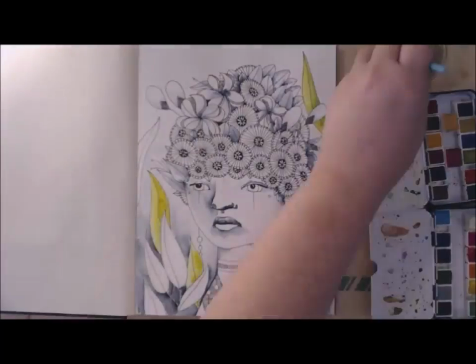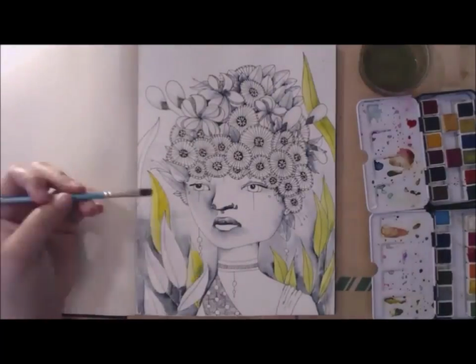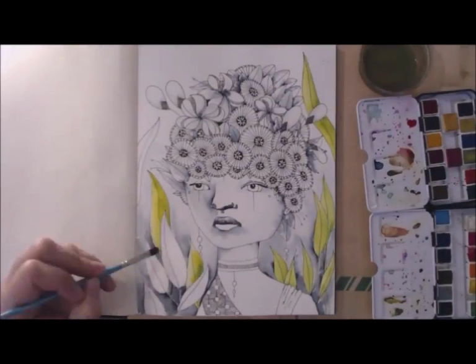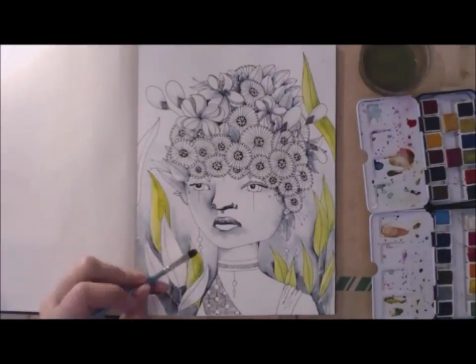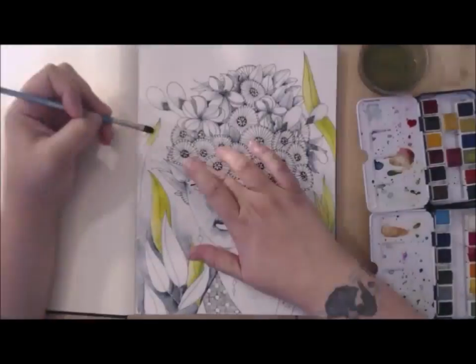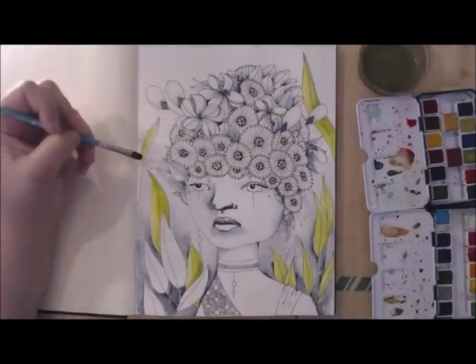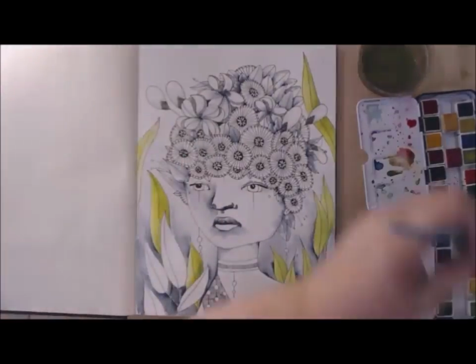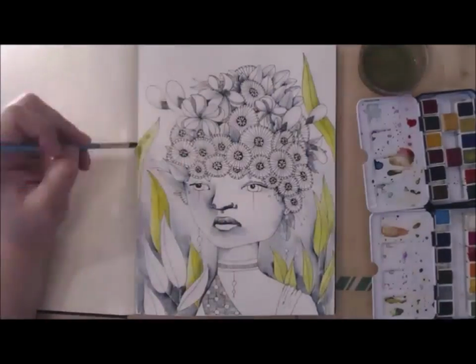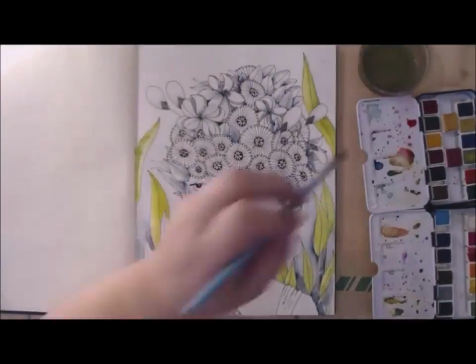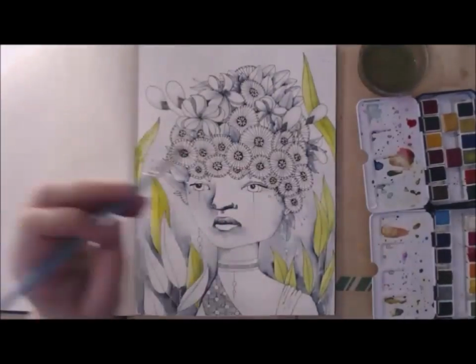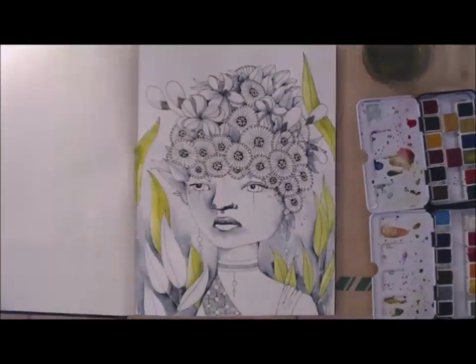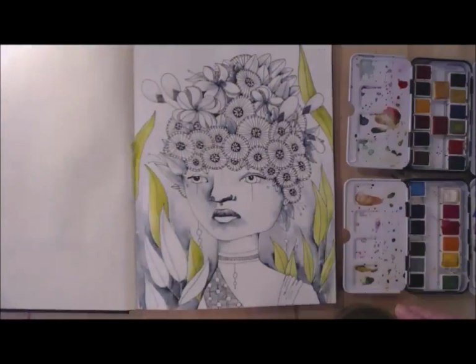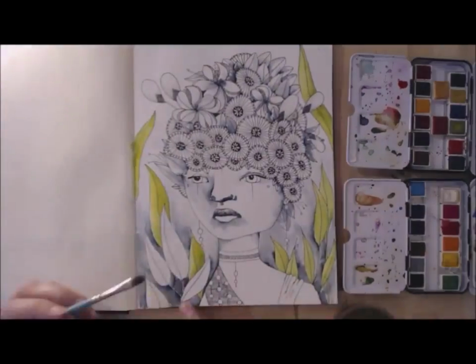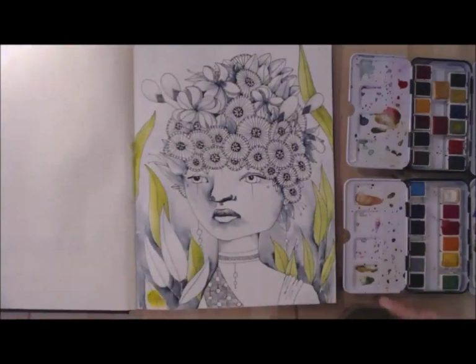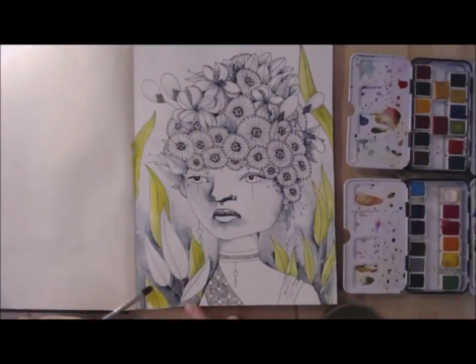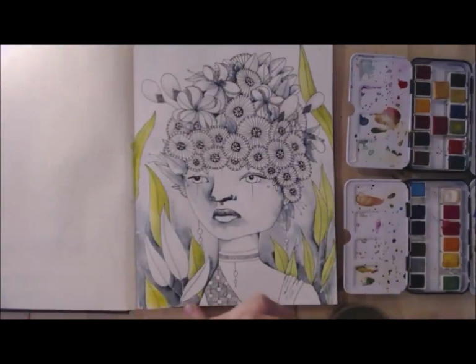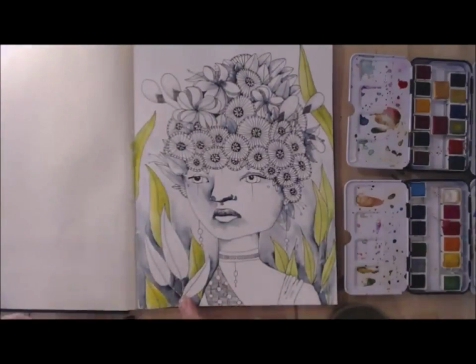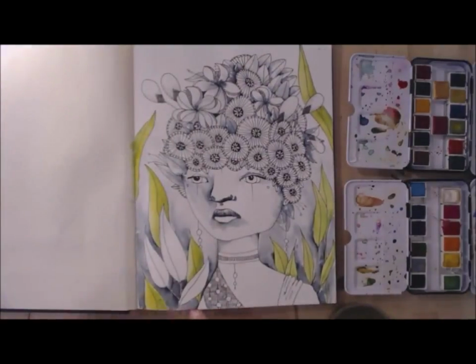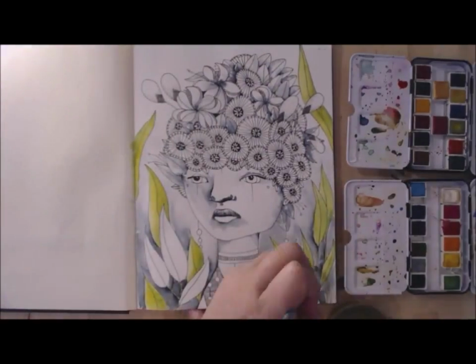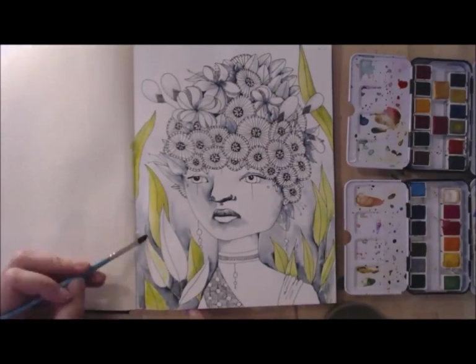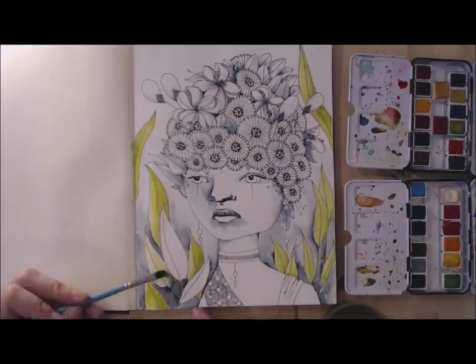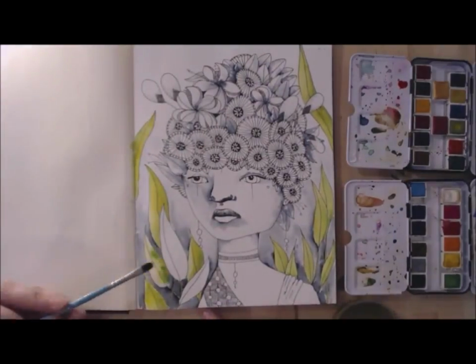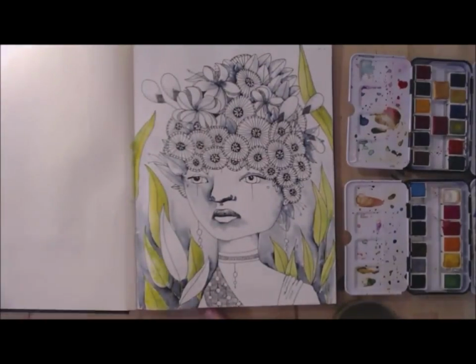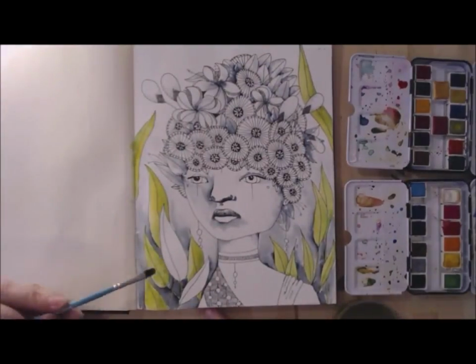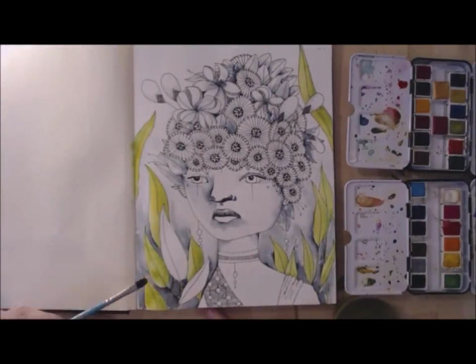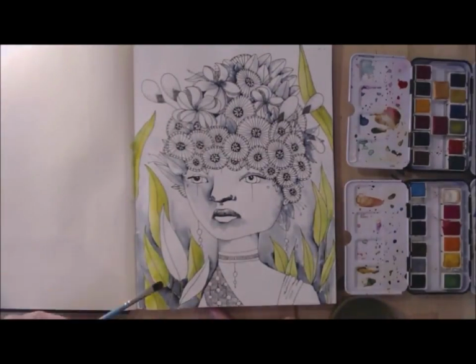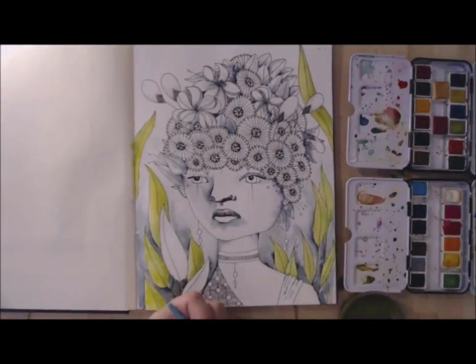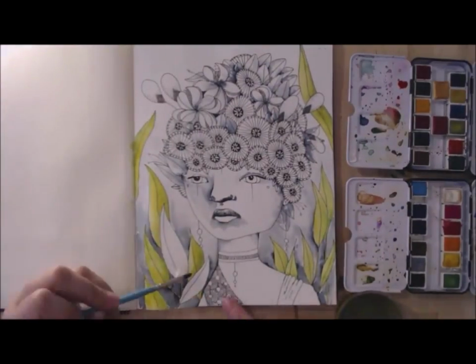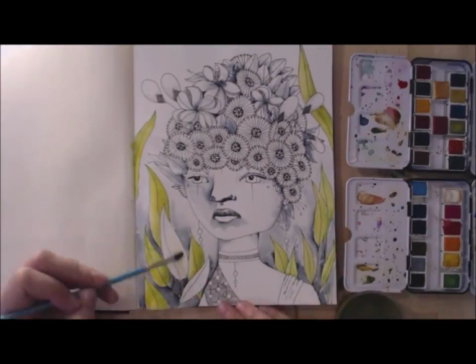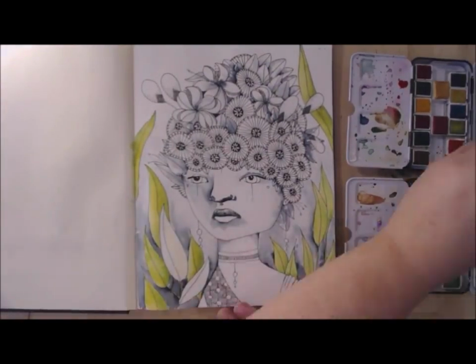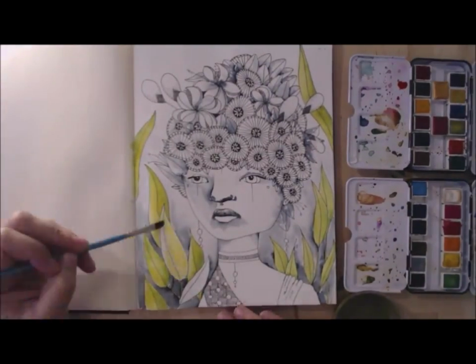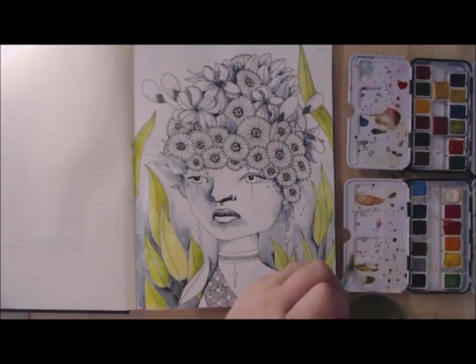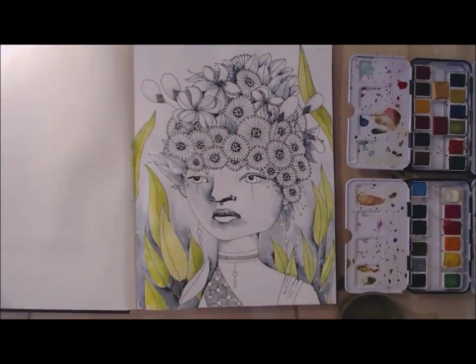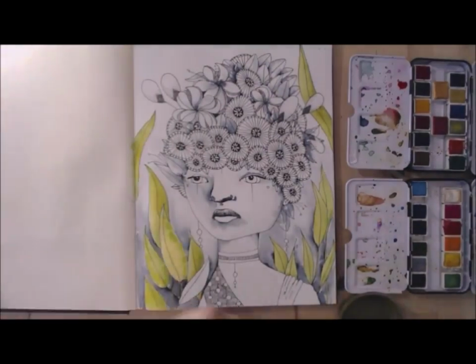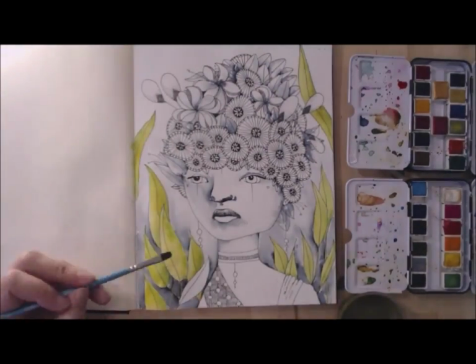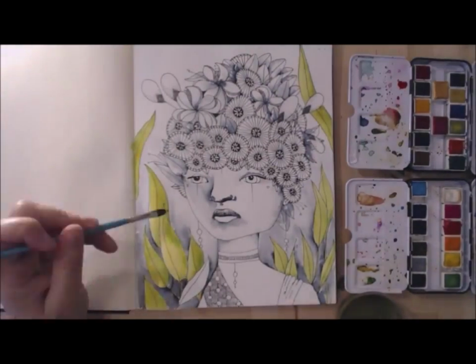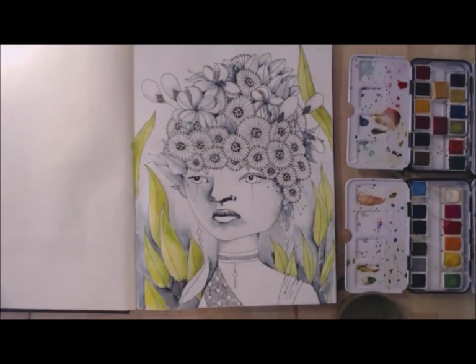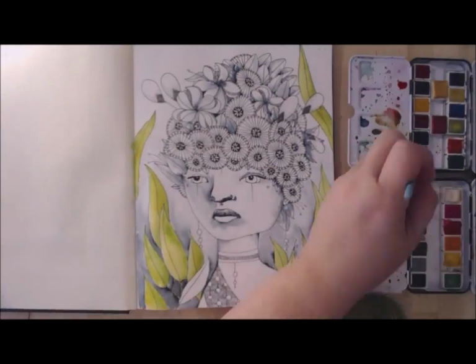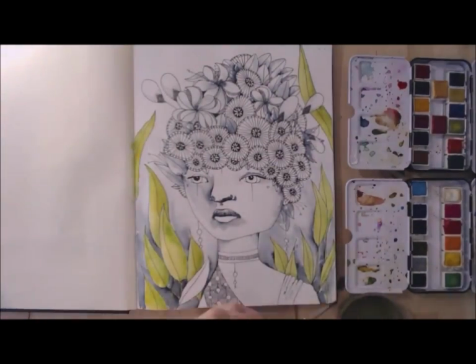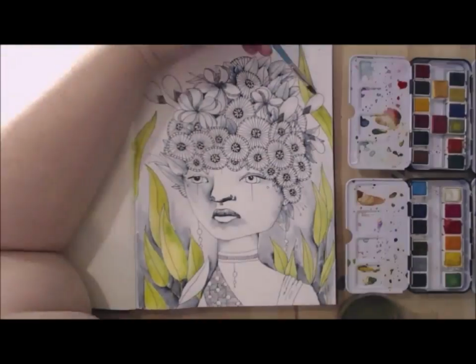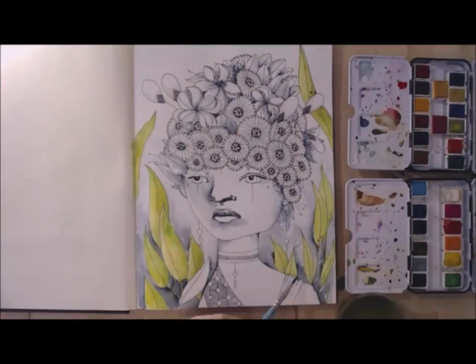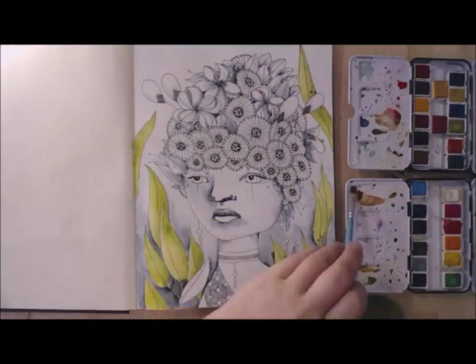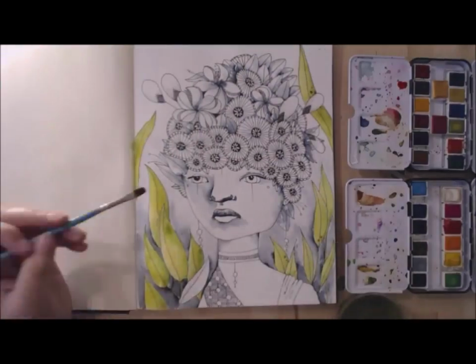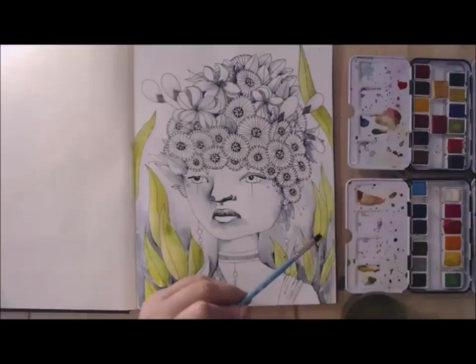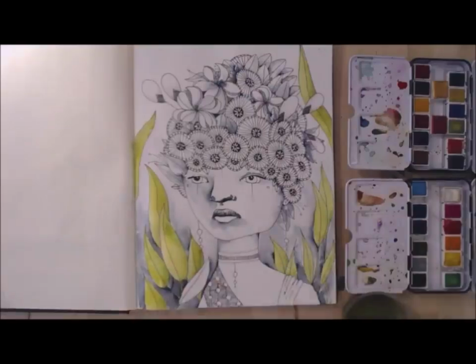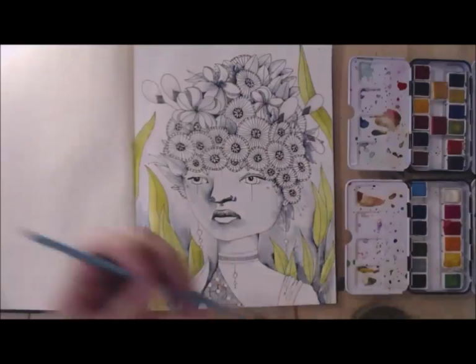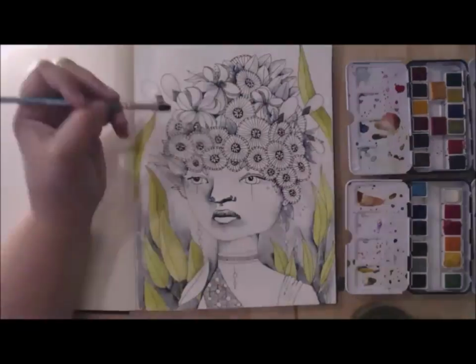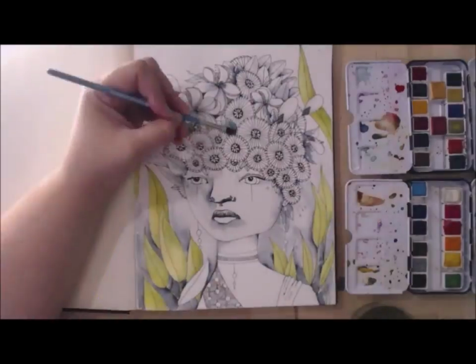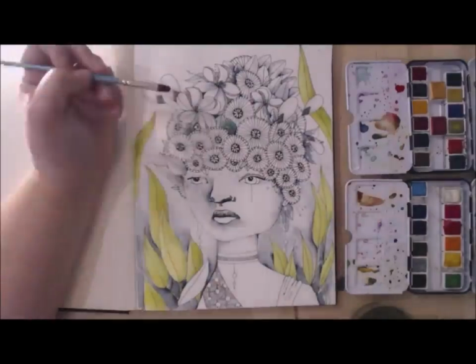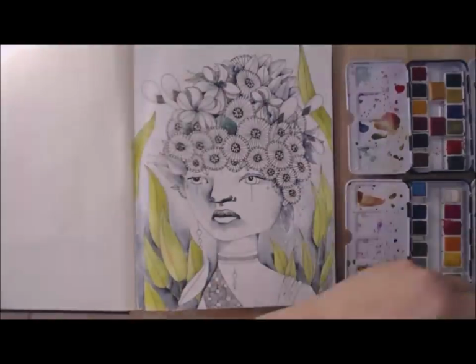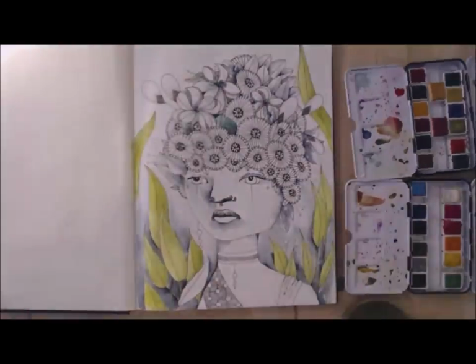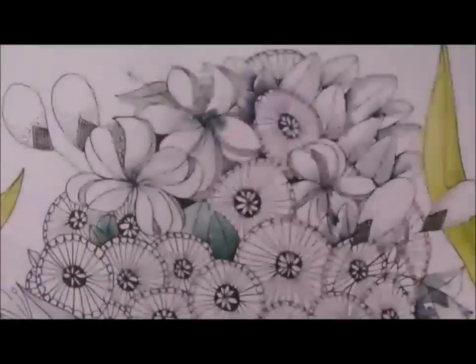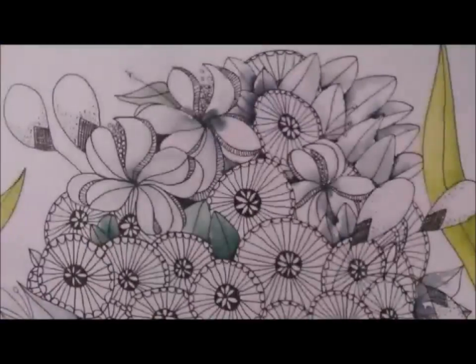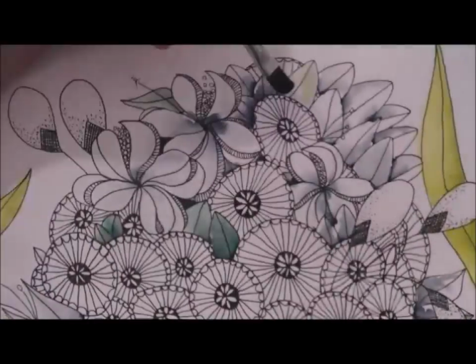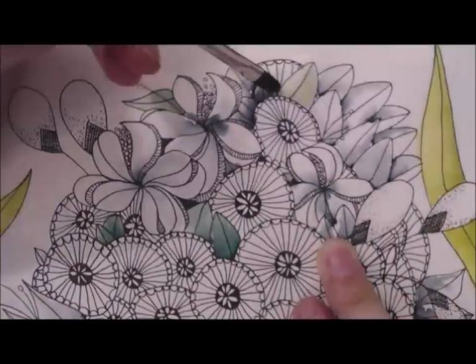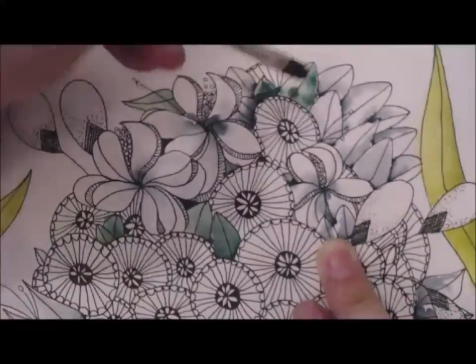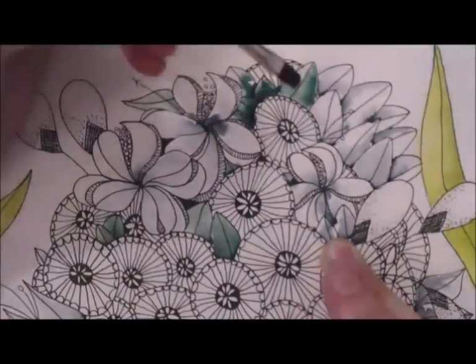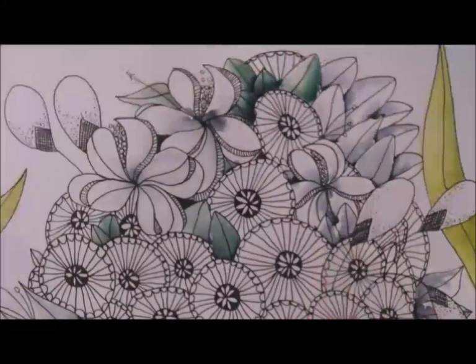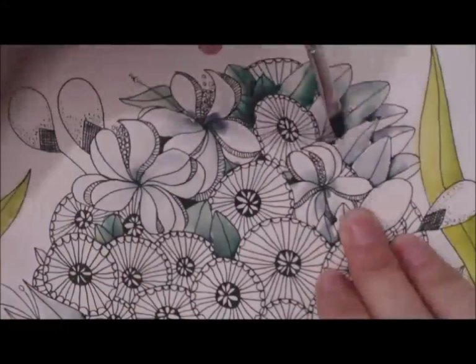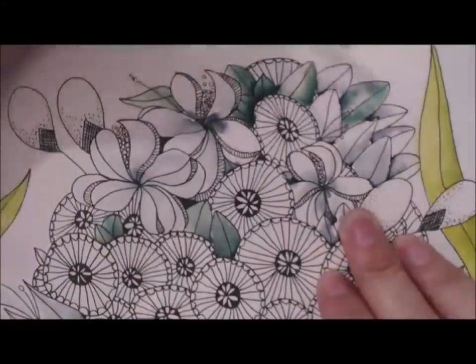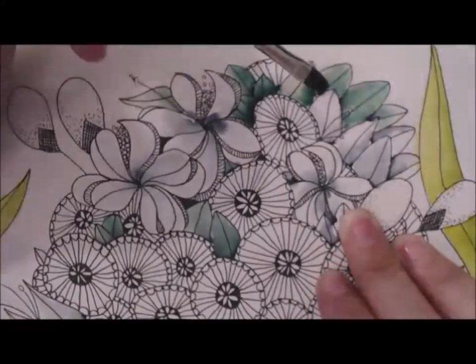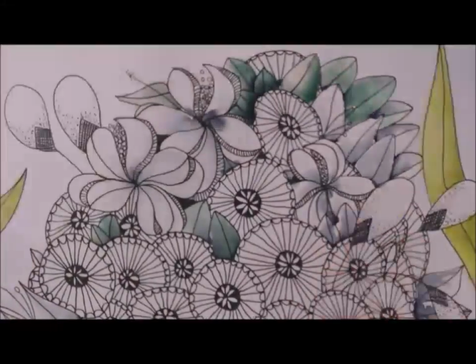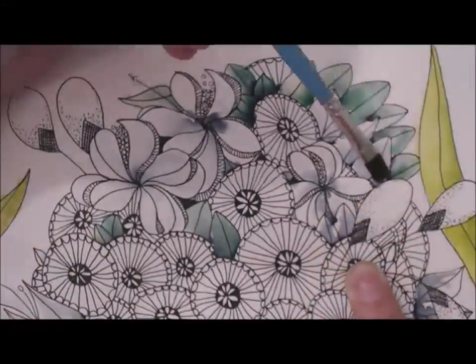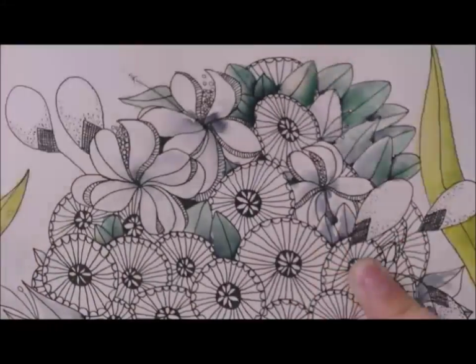Now I'm using Pima watercolor to add color to this piece. I'm really happy with how this headdress turned out.